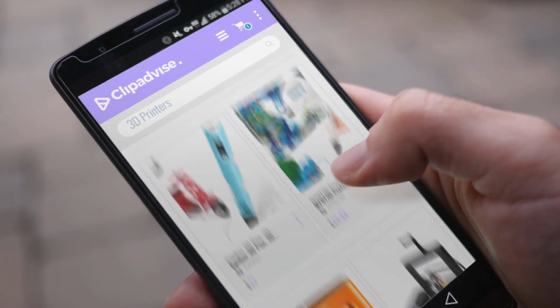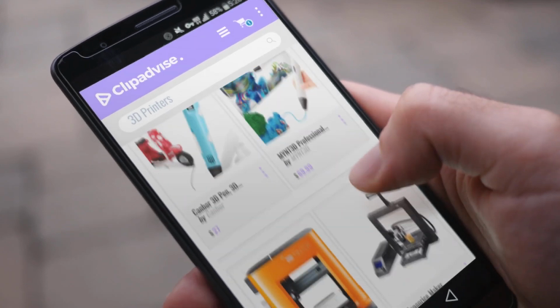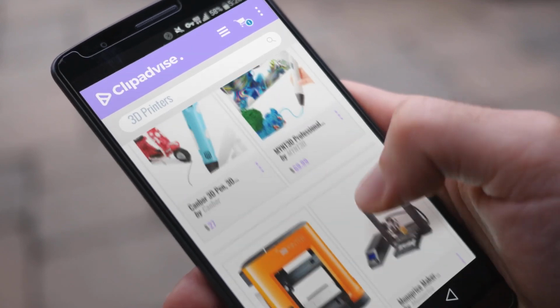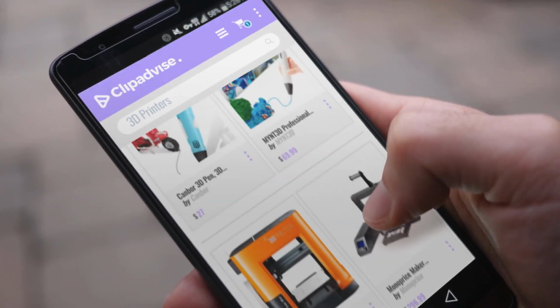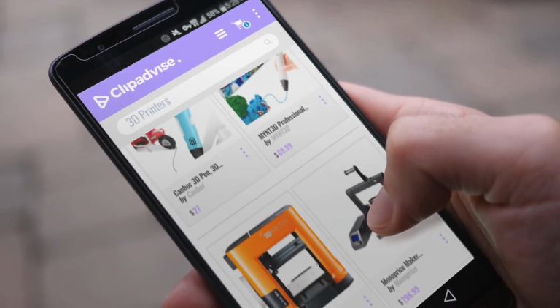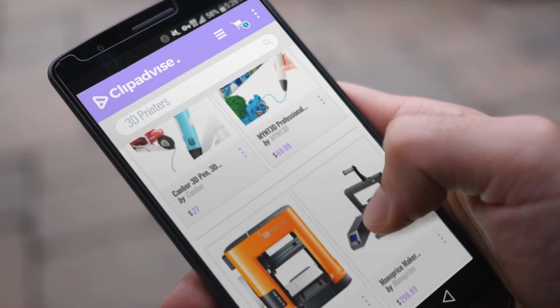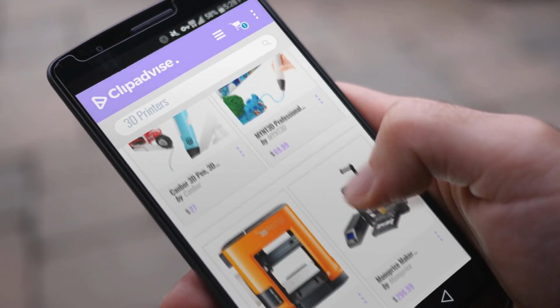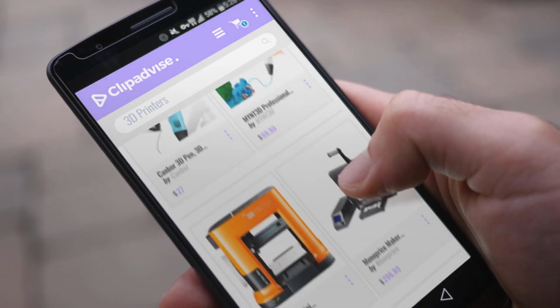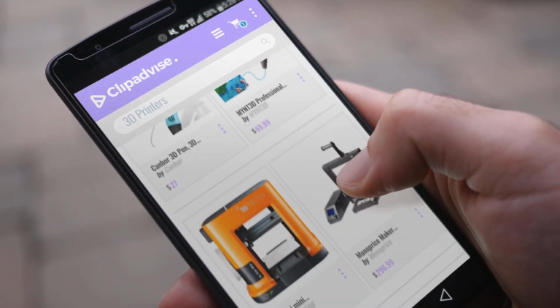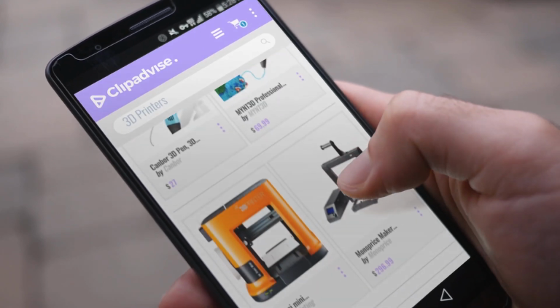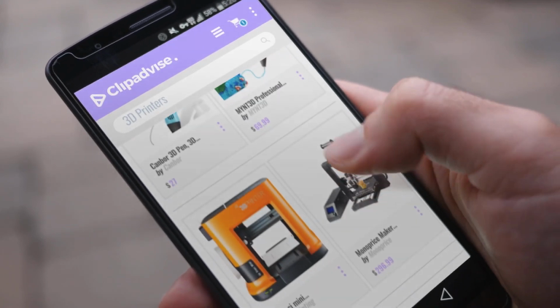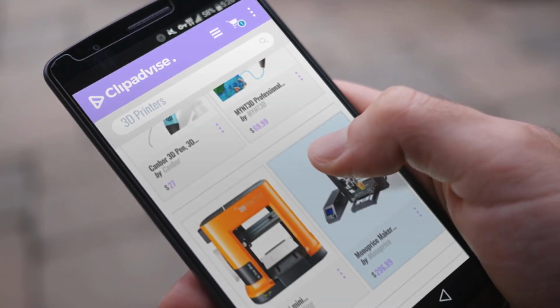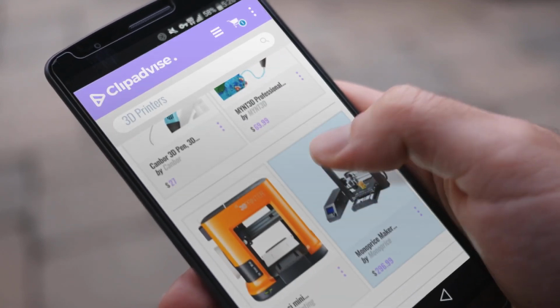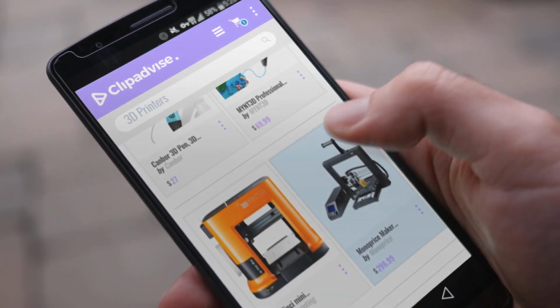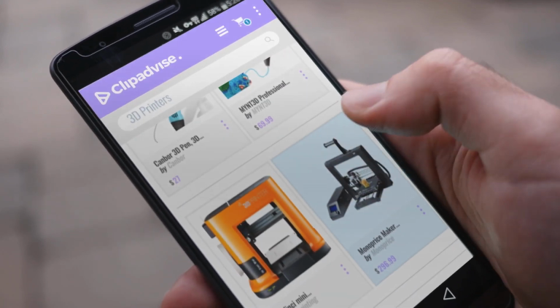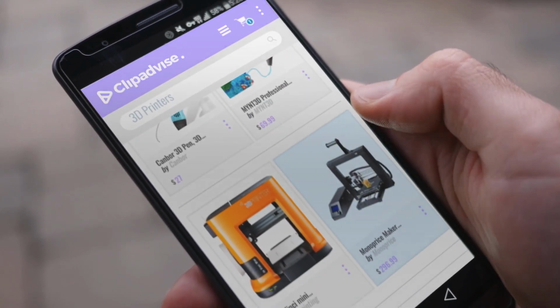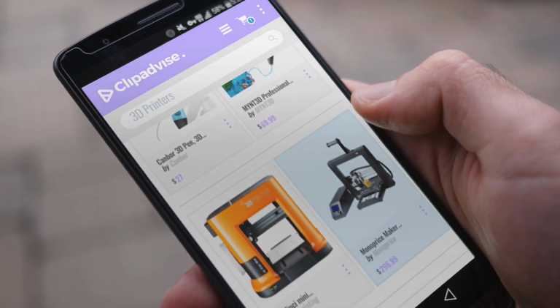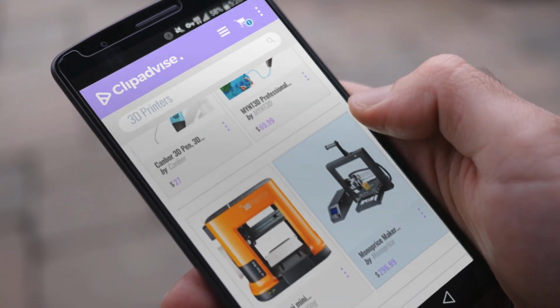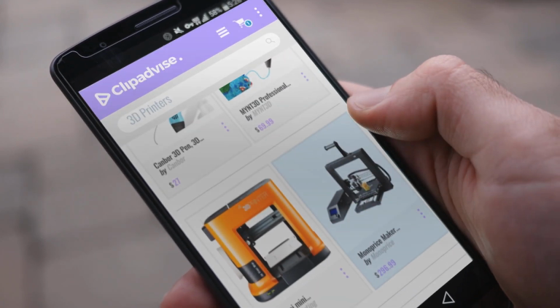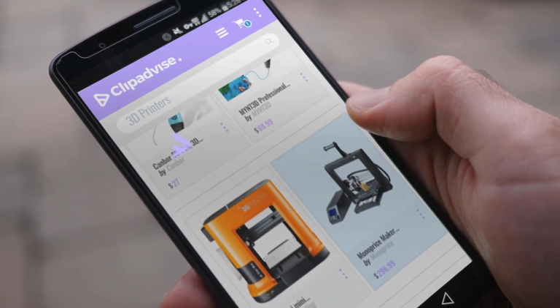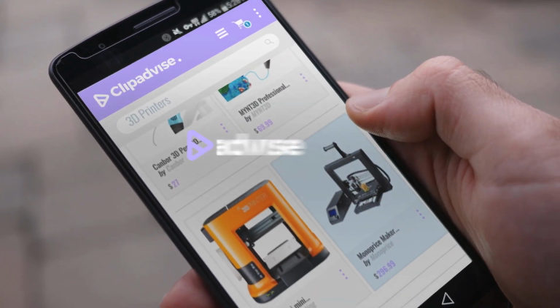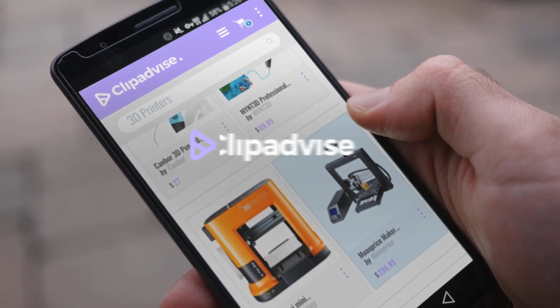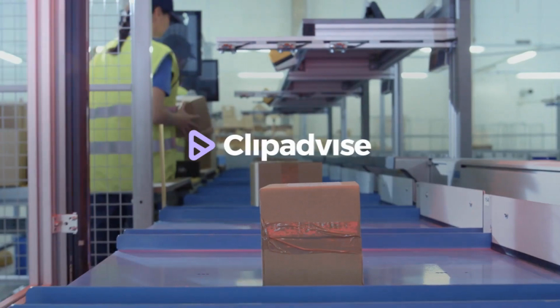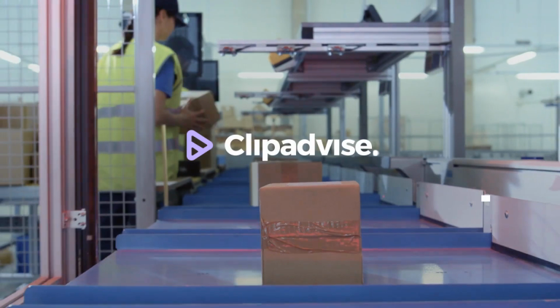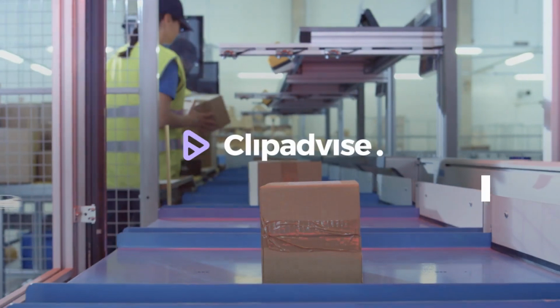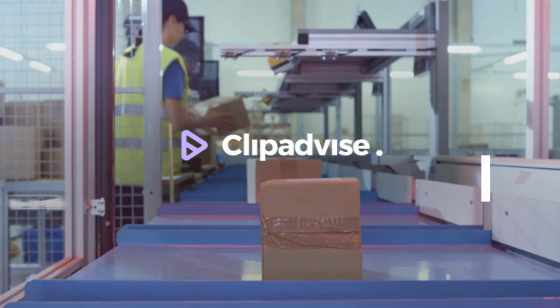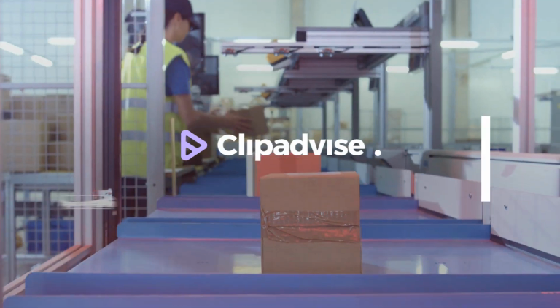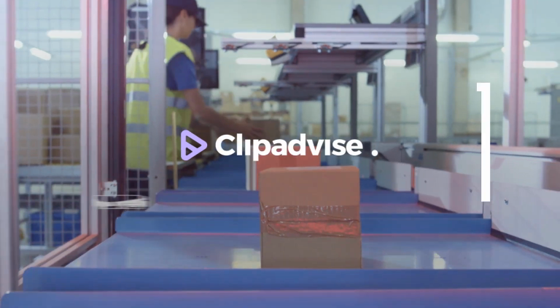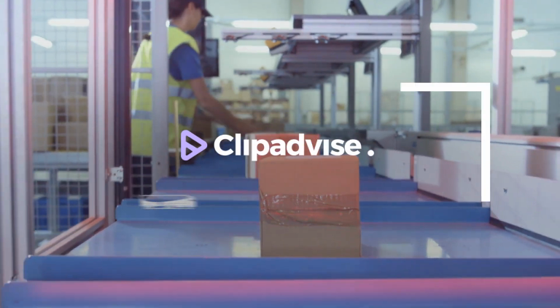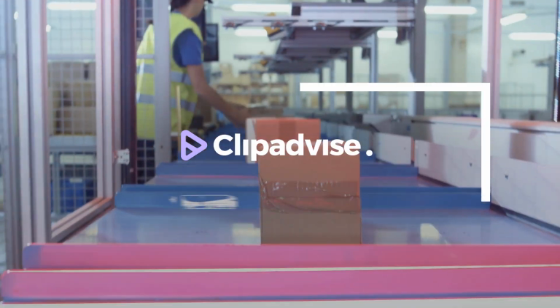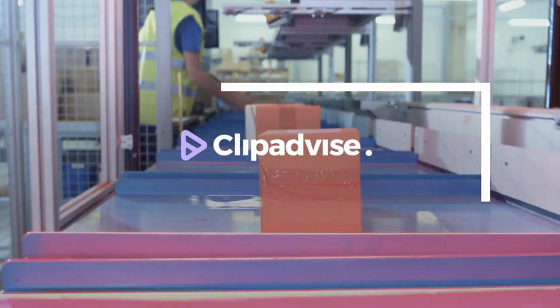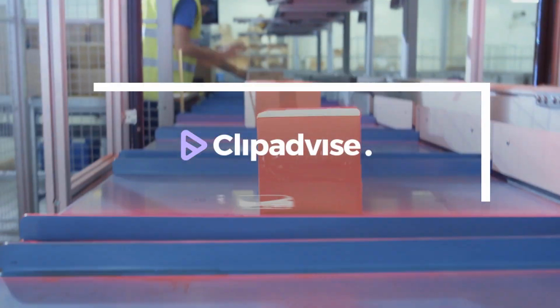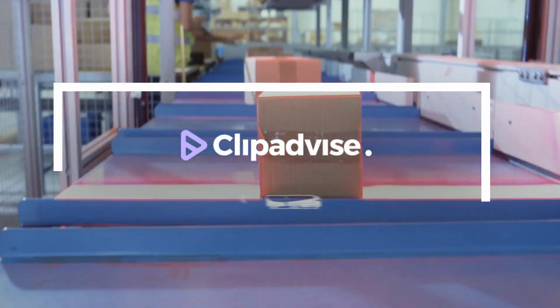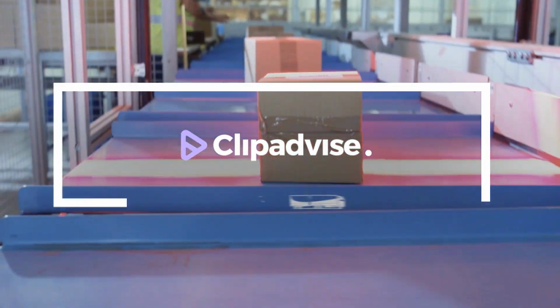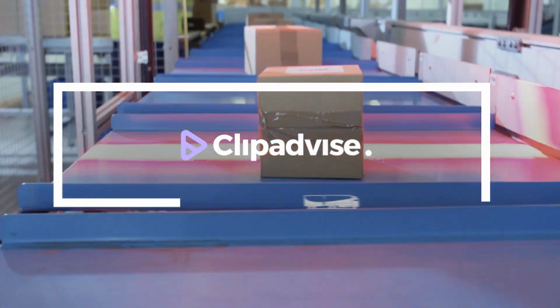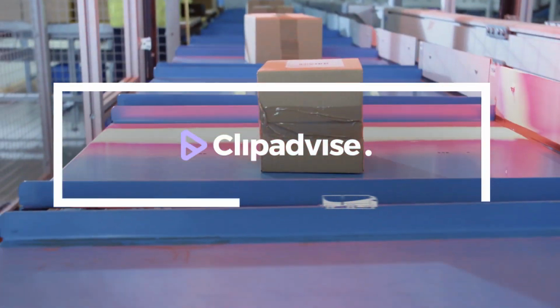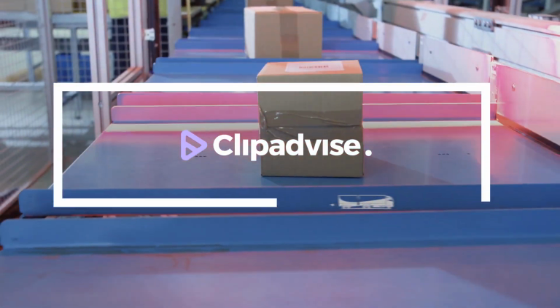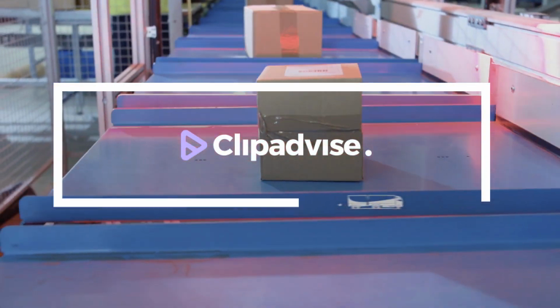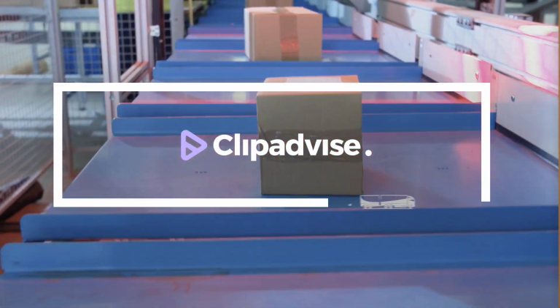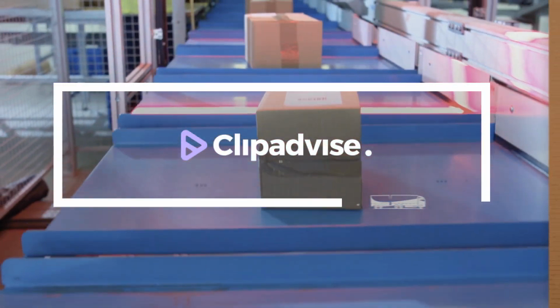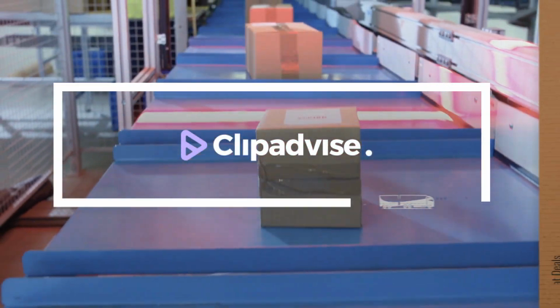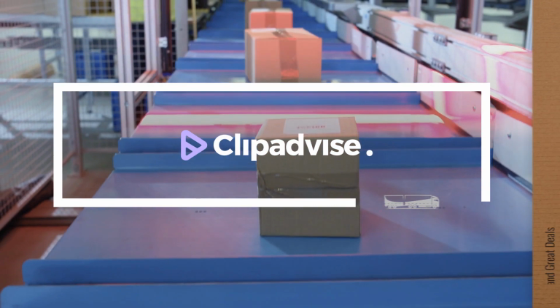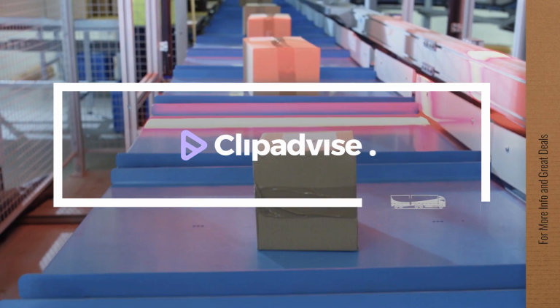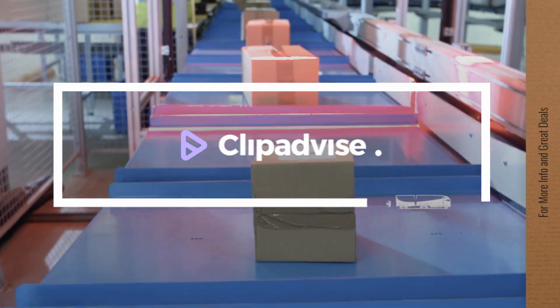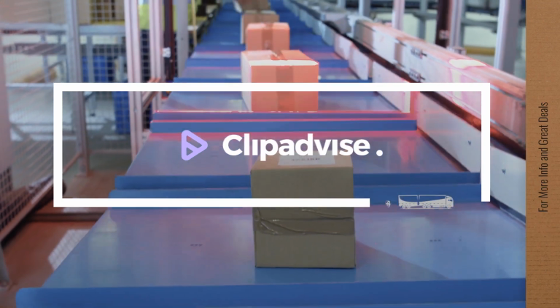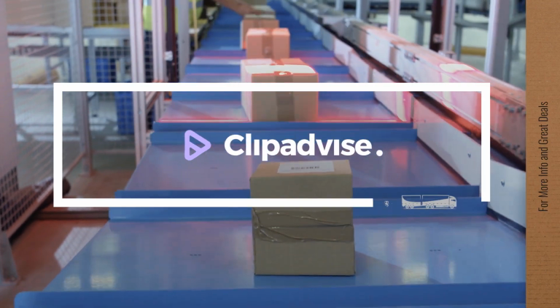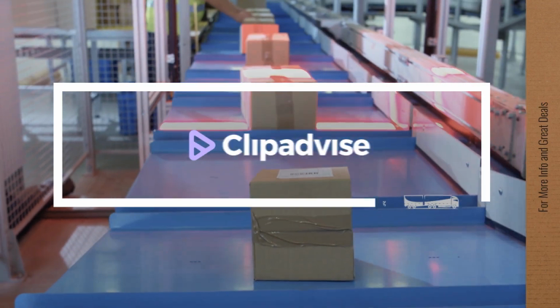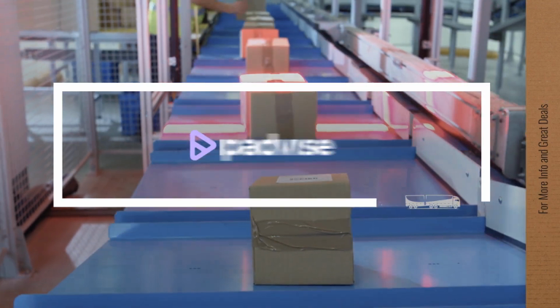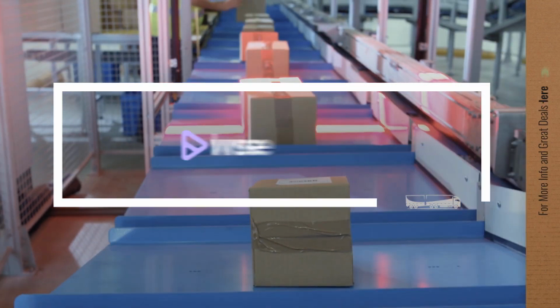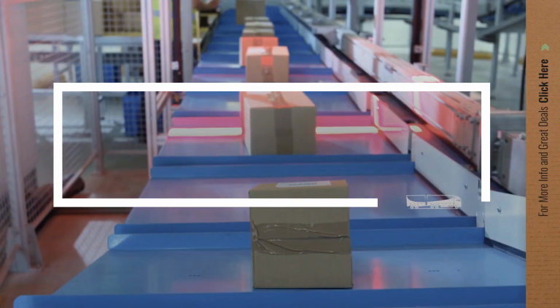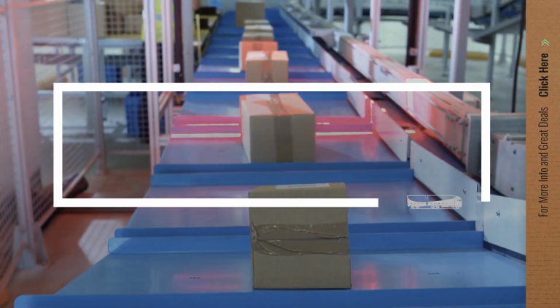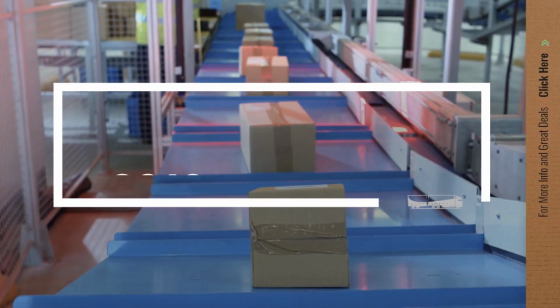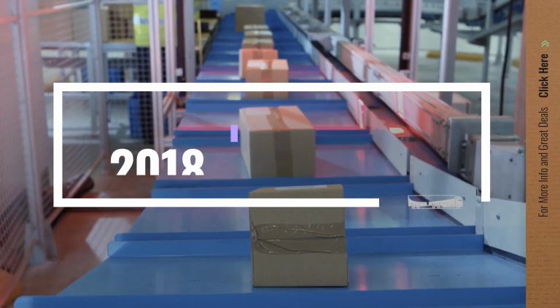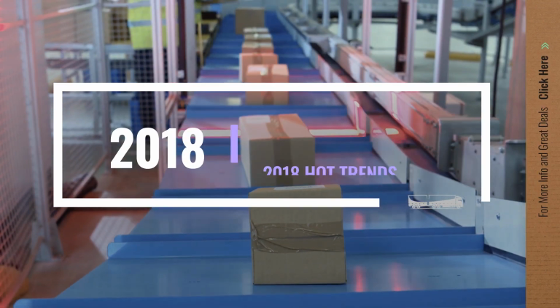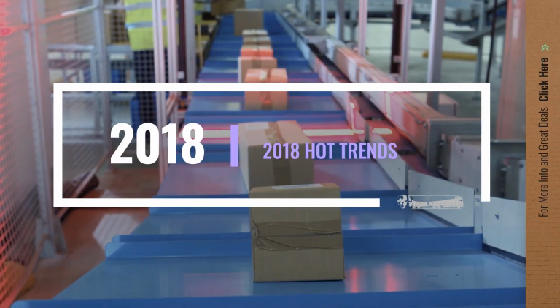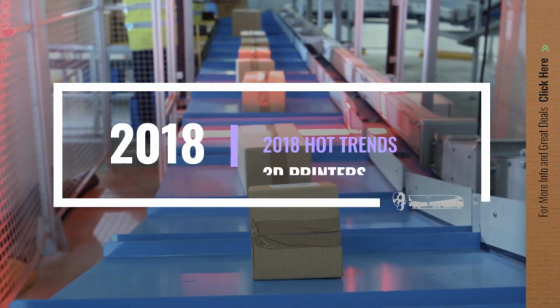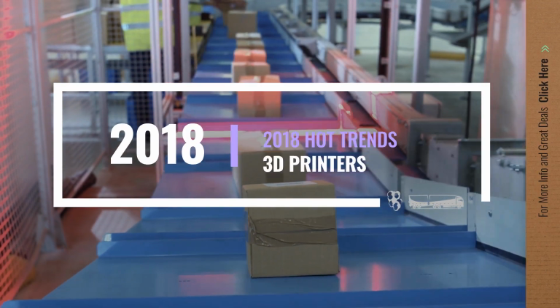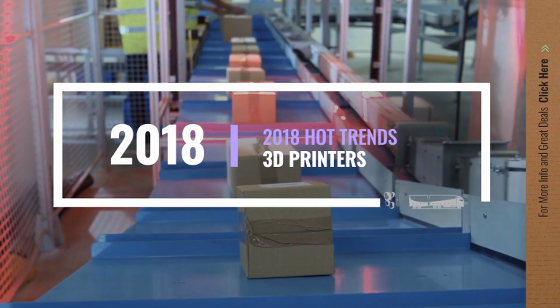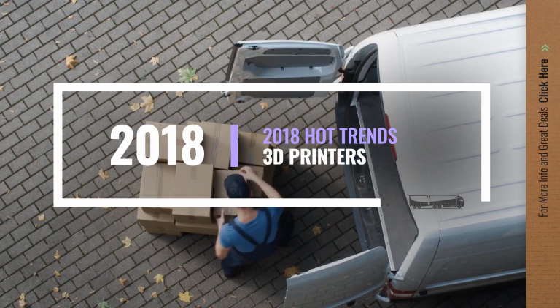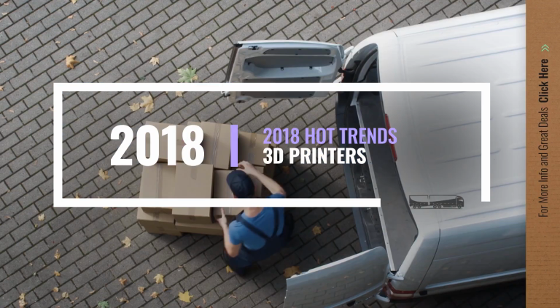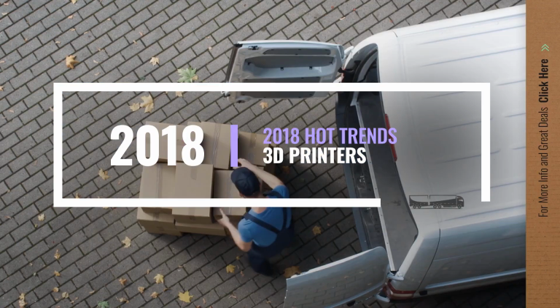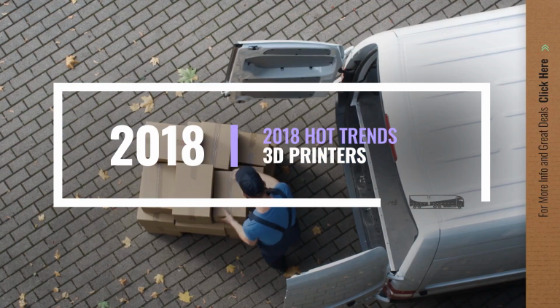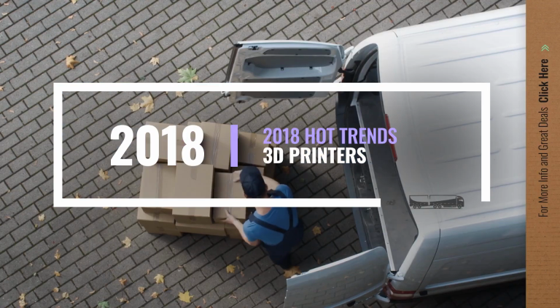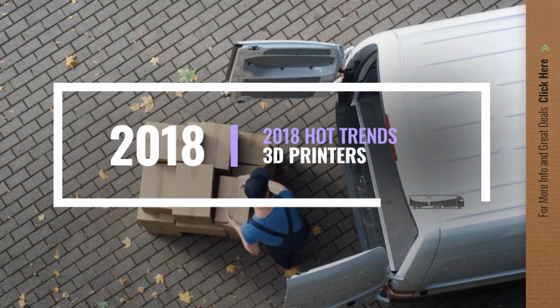If you are looking for 3D printers, here's a collection you've got to see. Let's check them out.